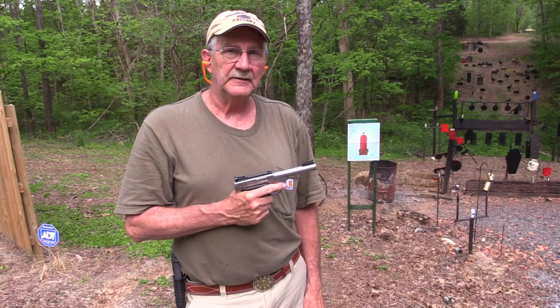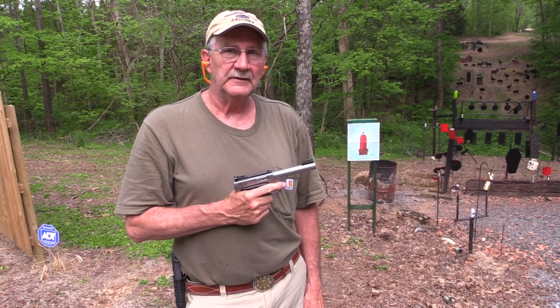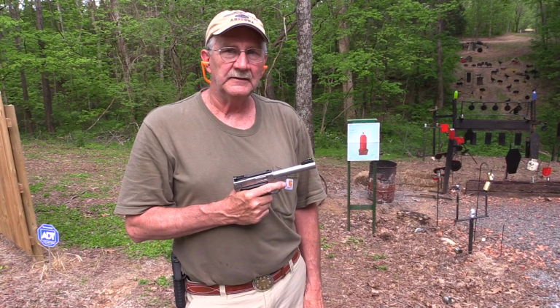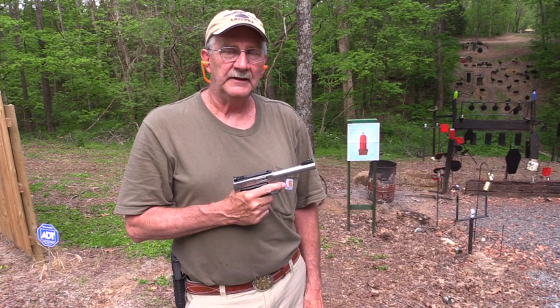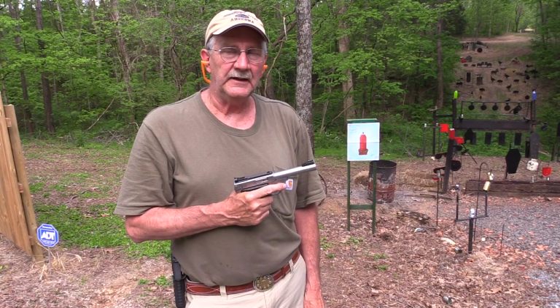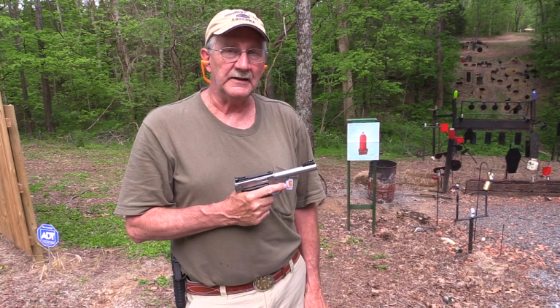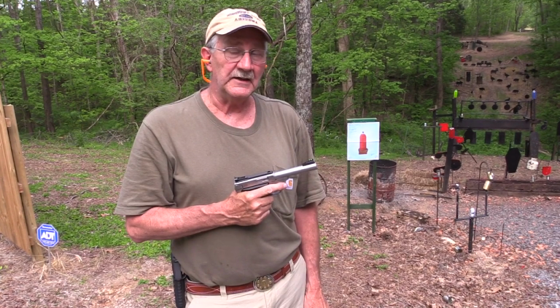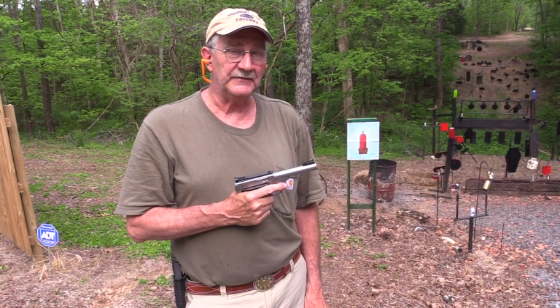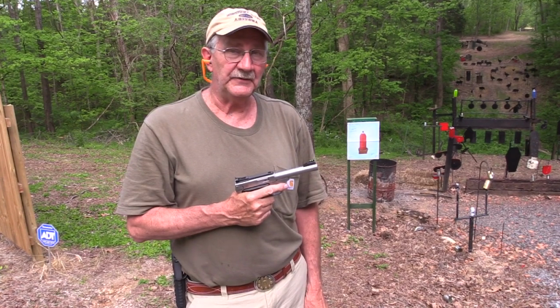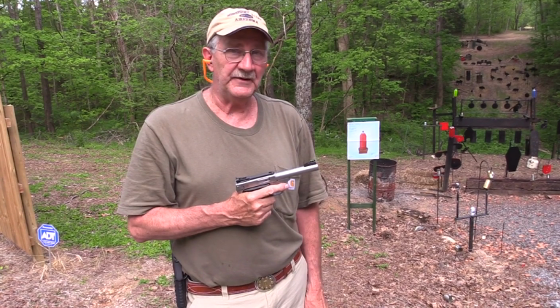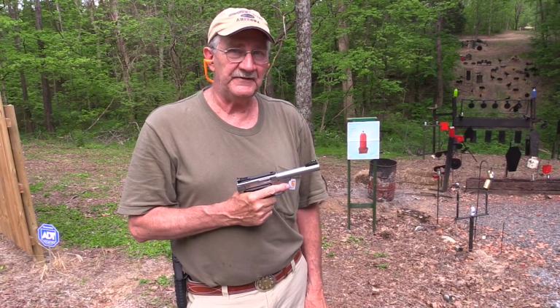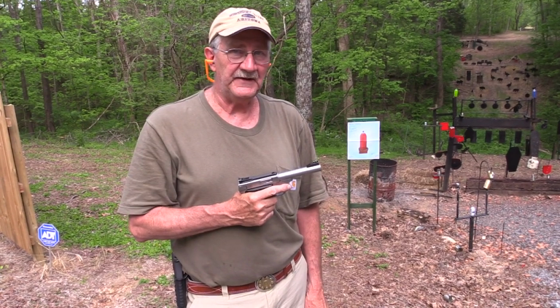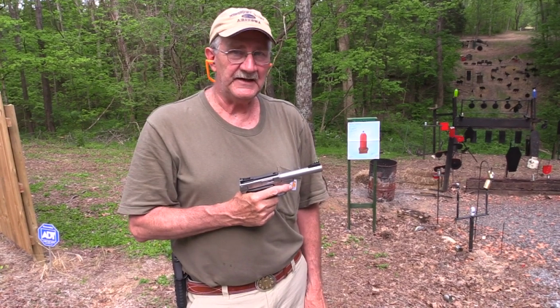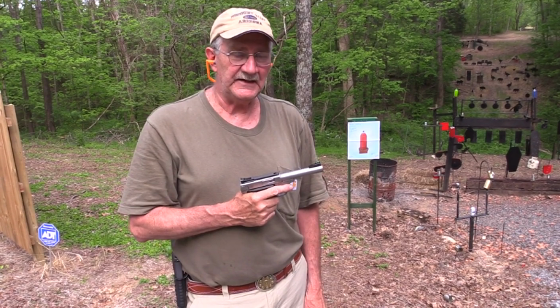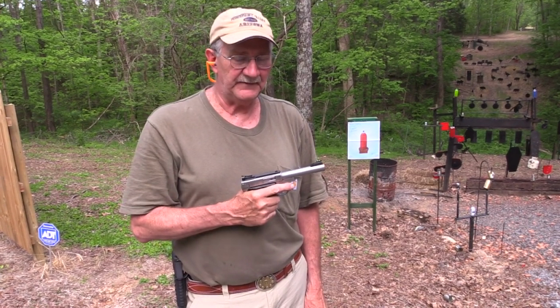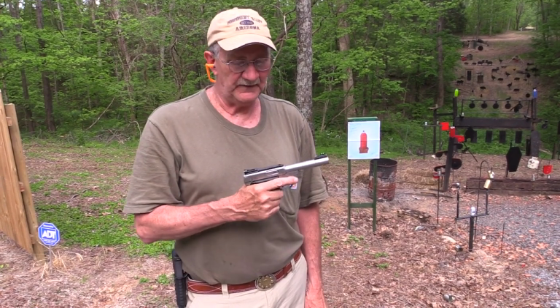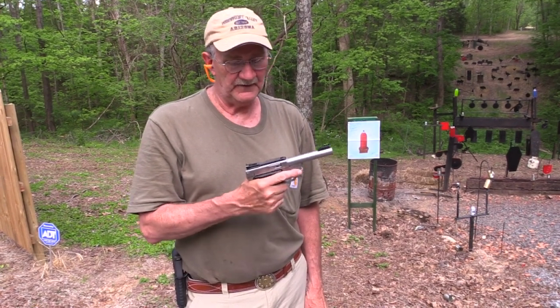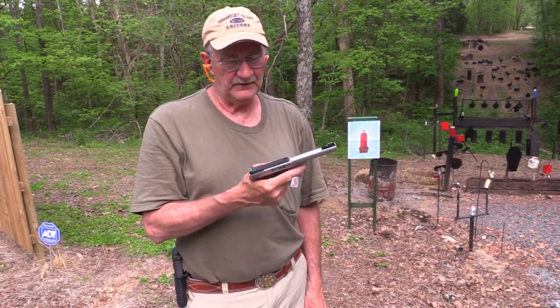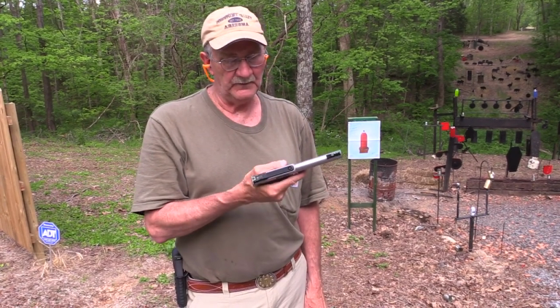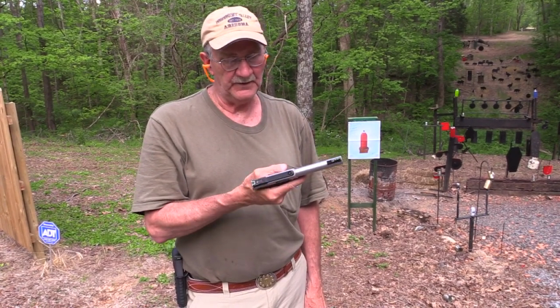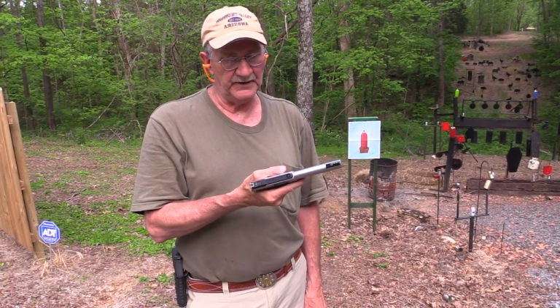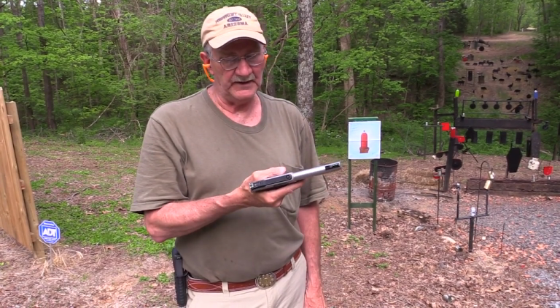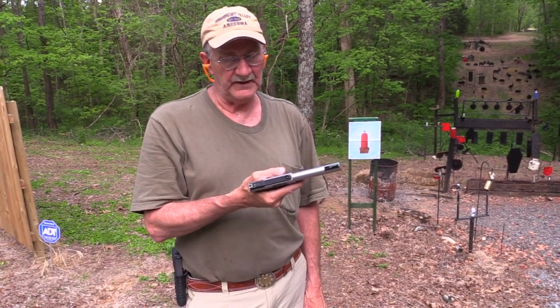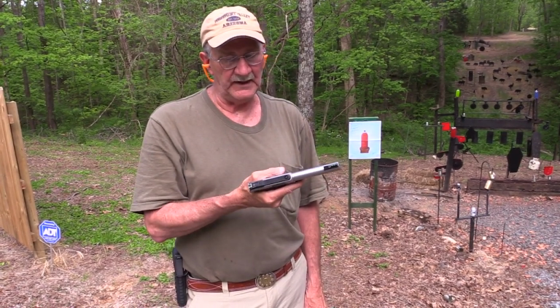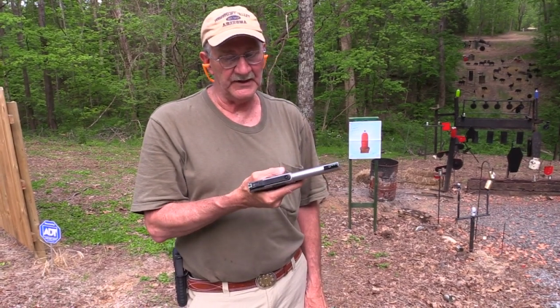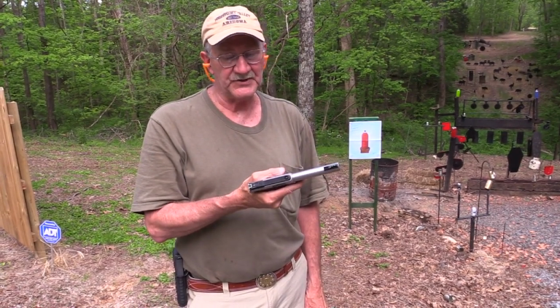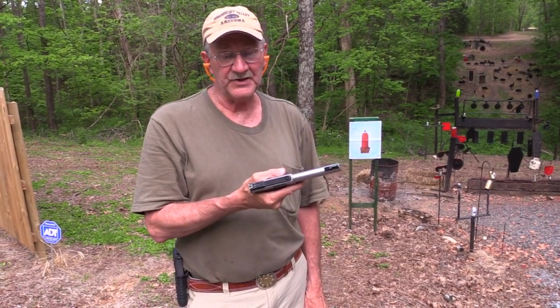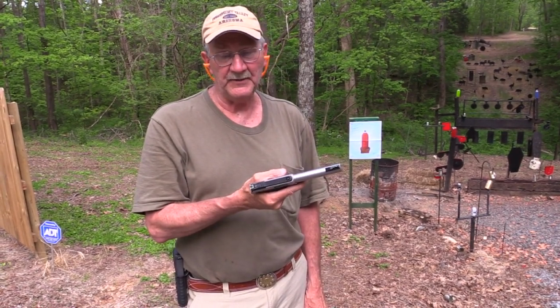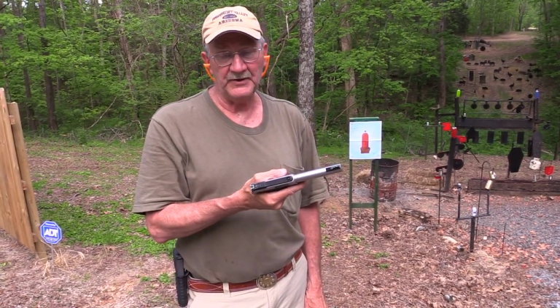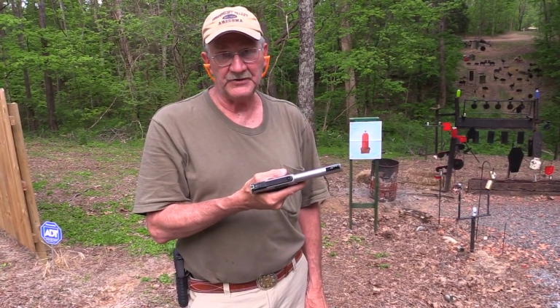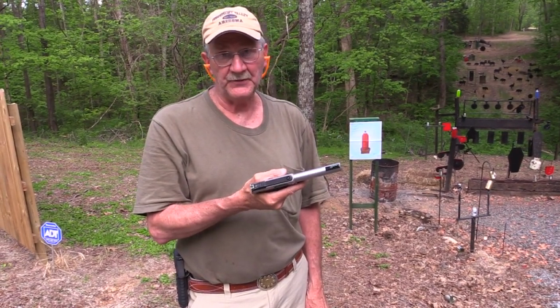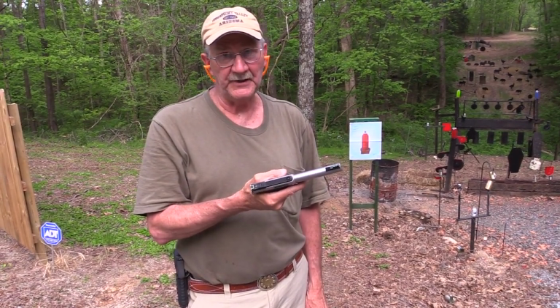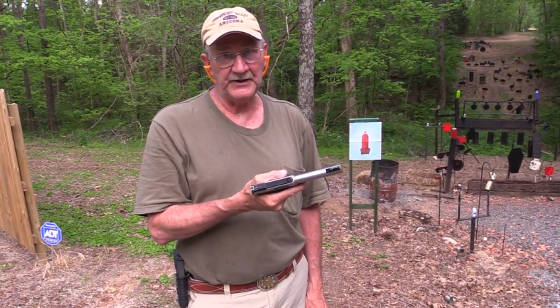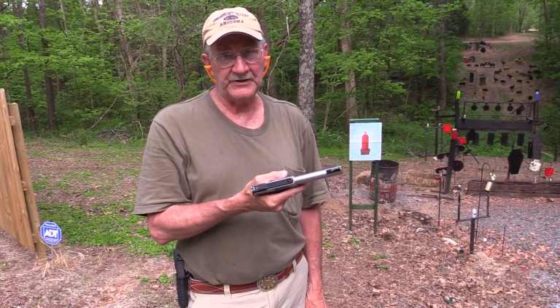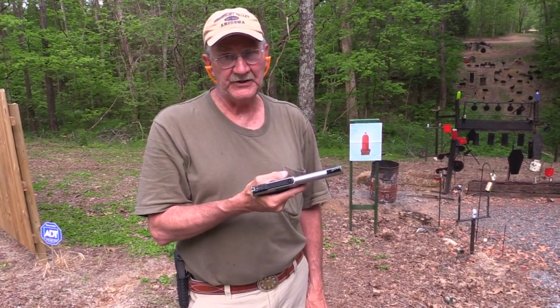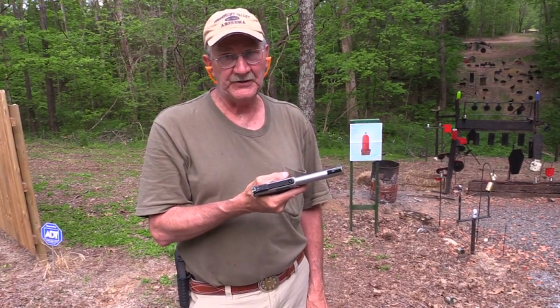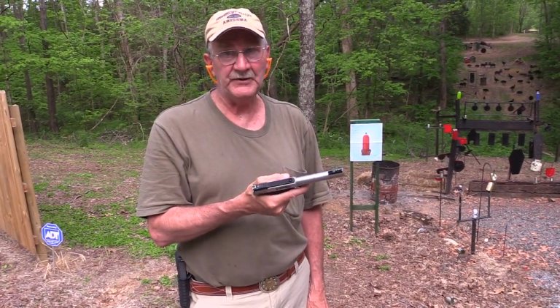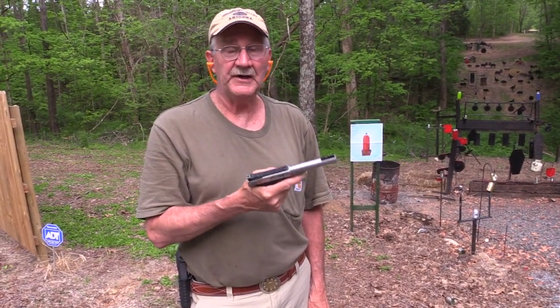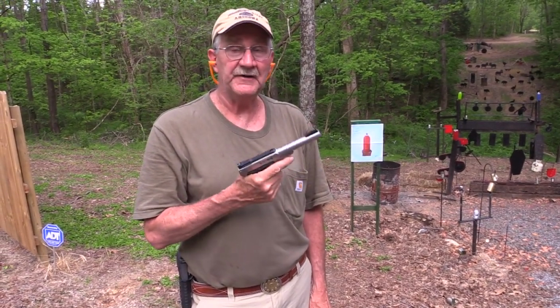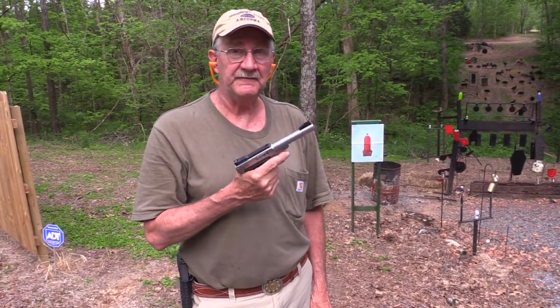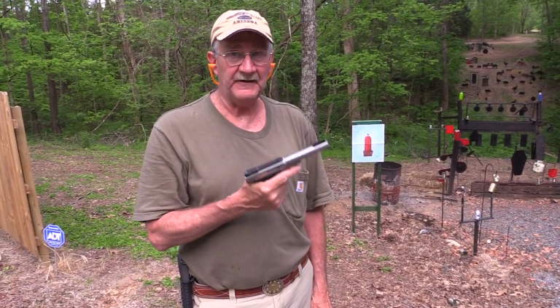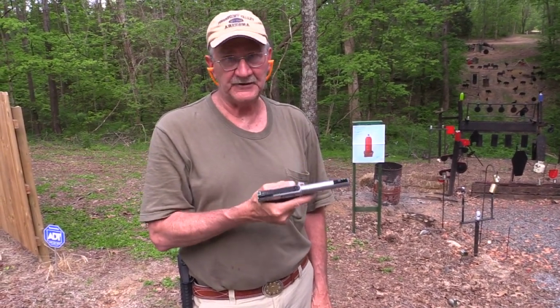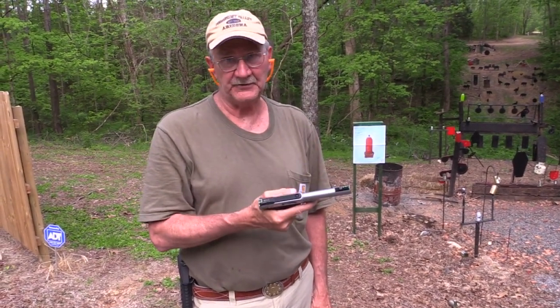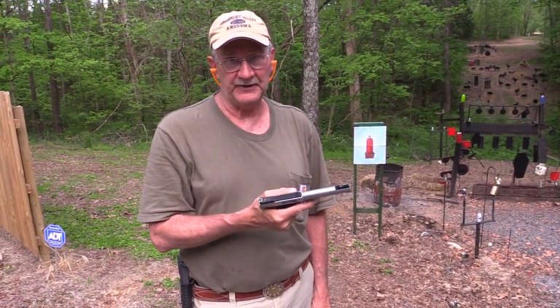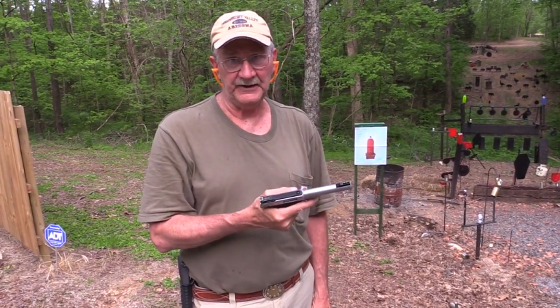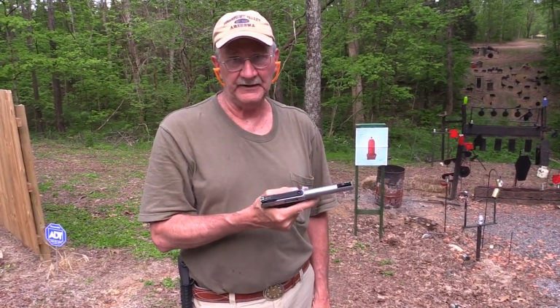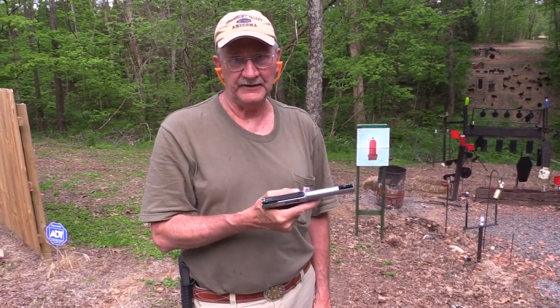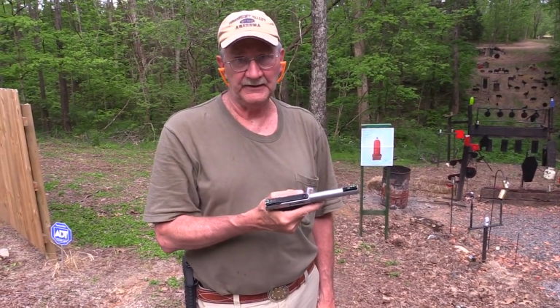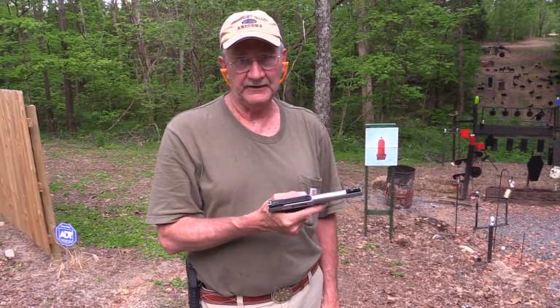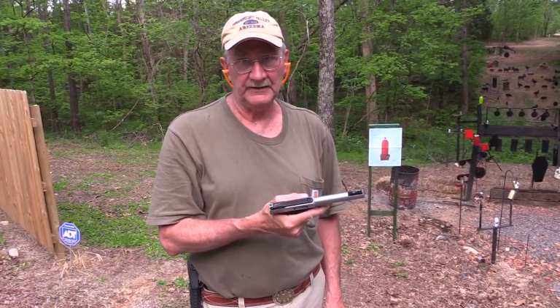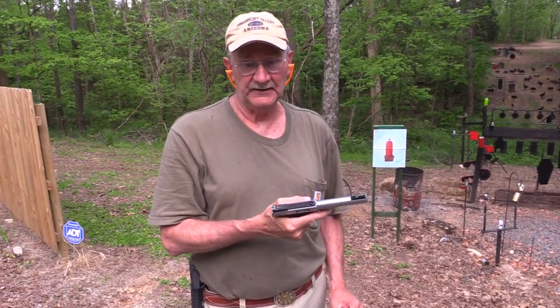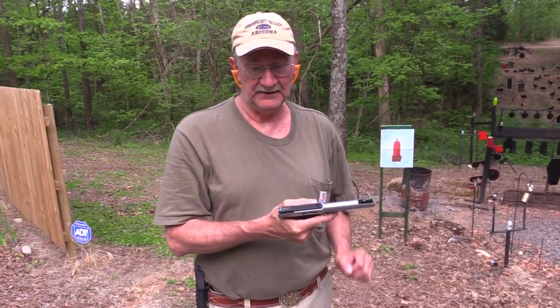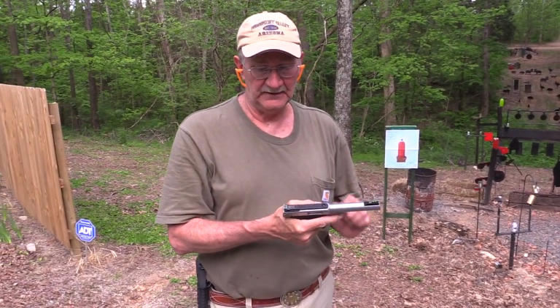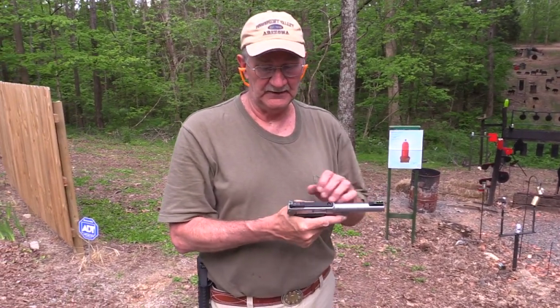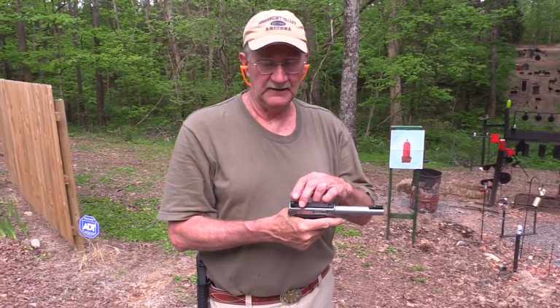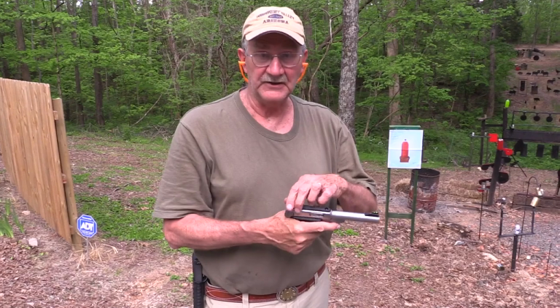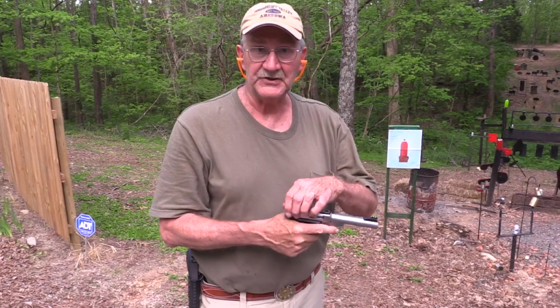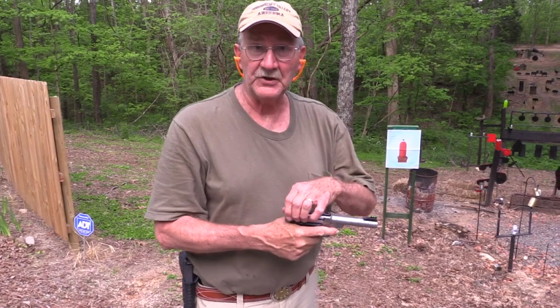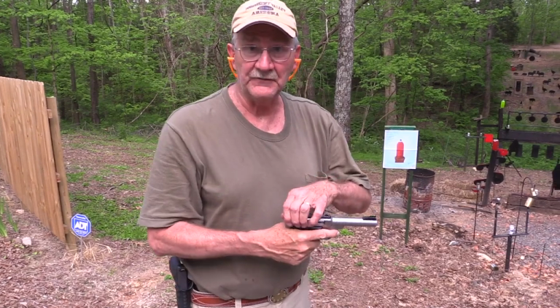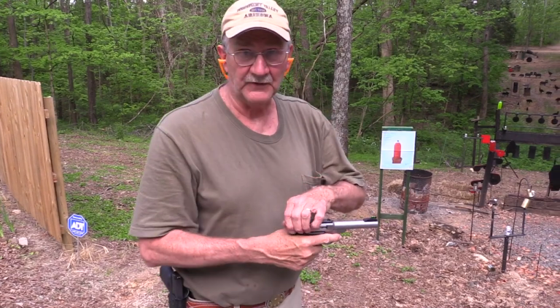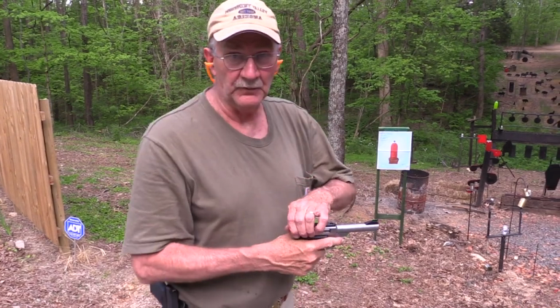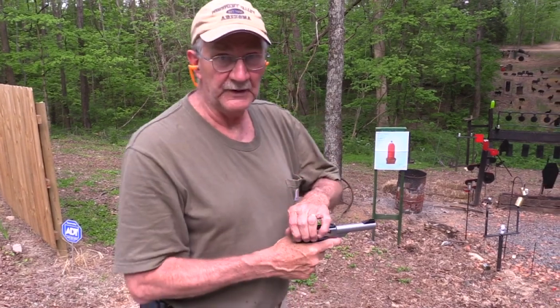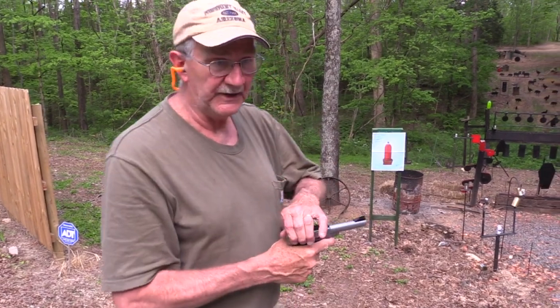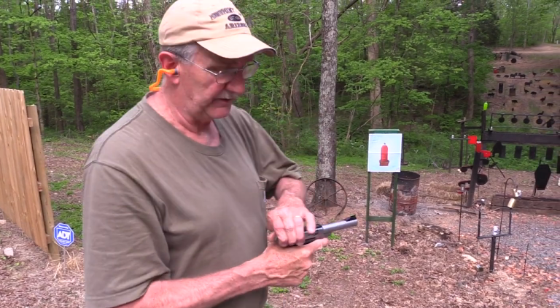Hickok 45 with a SW-22 Victory. Let's go for a win.